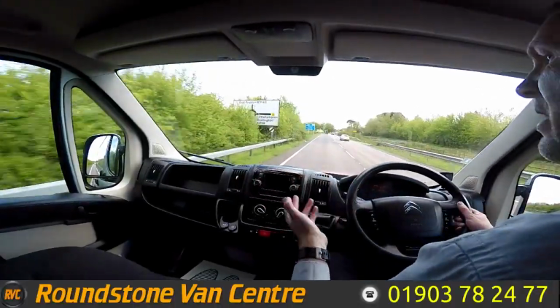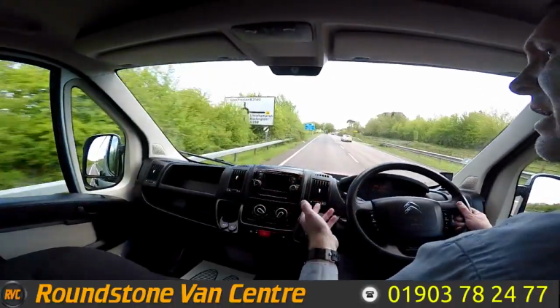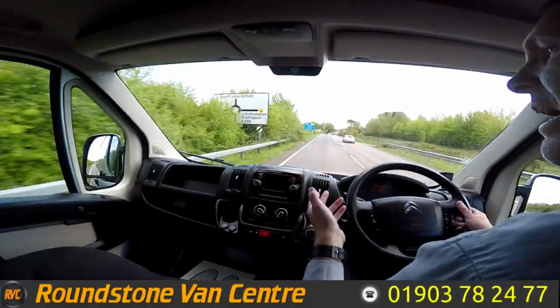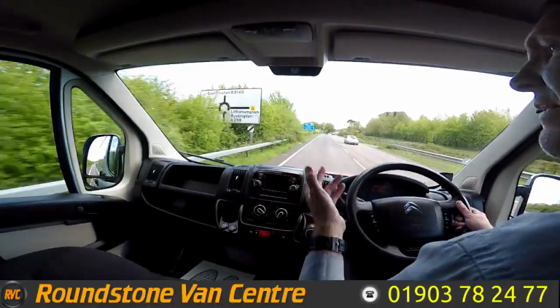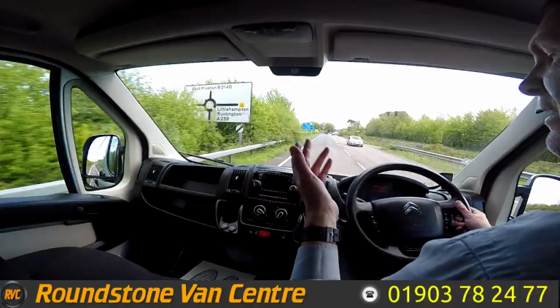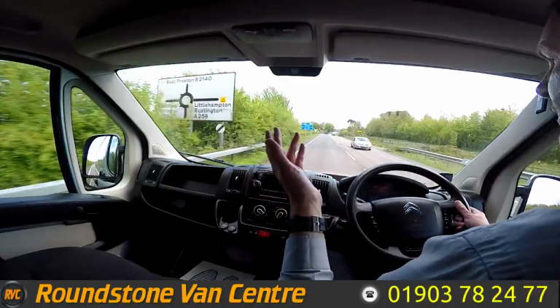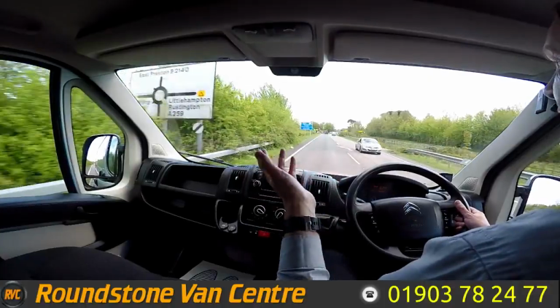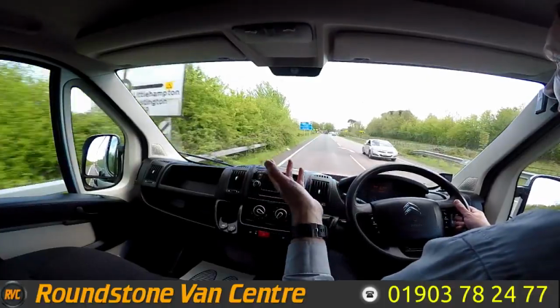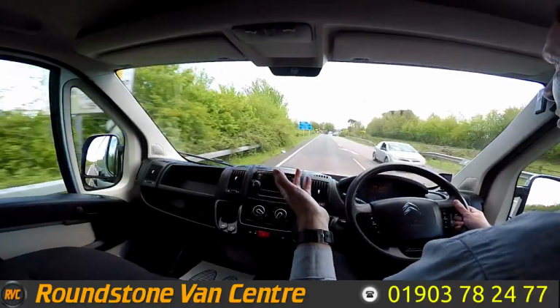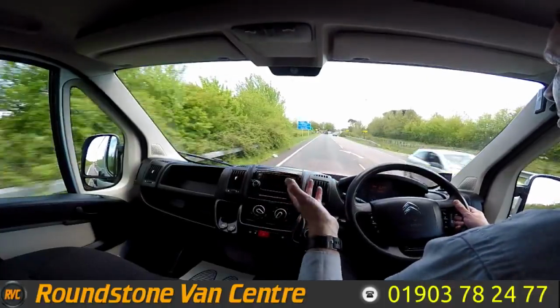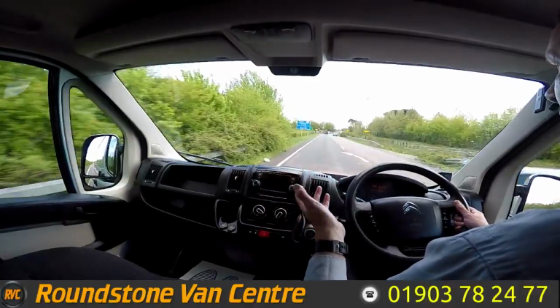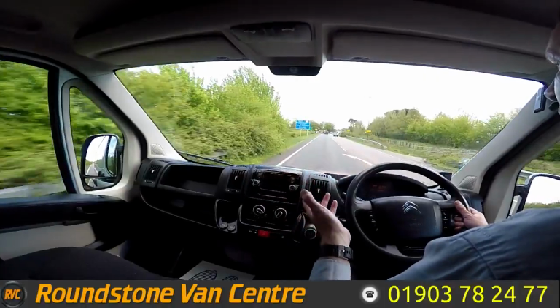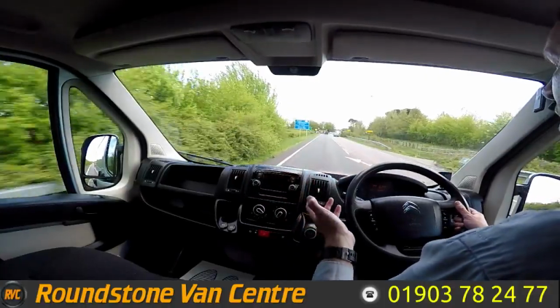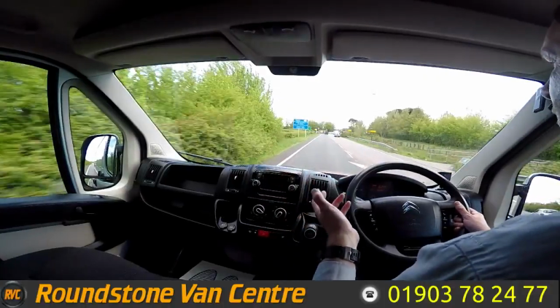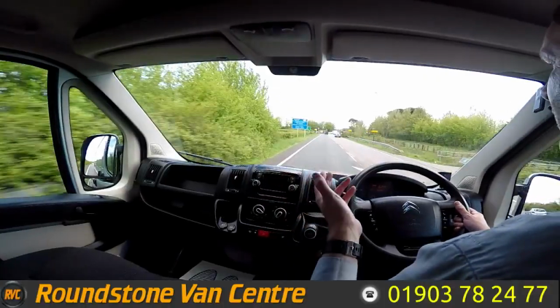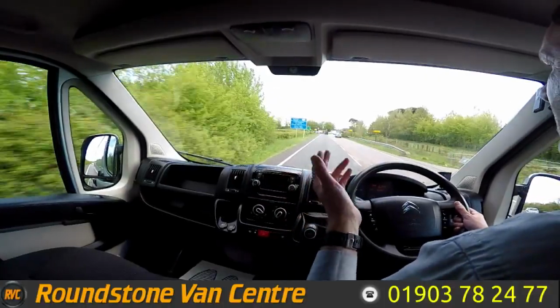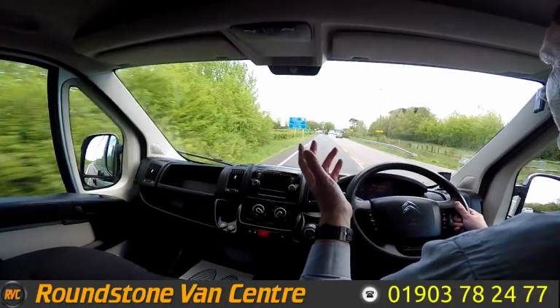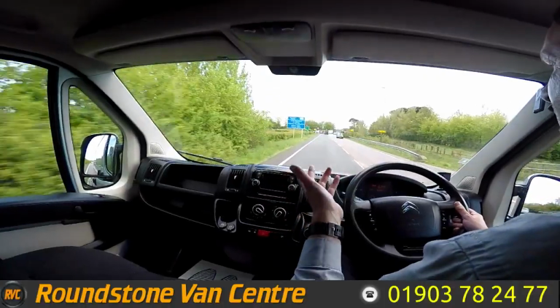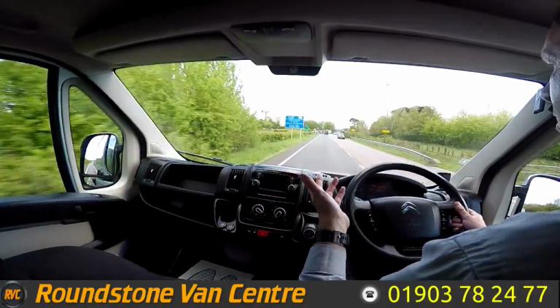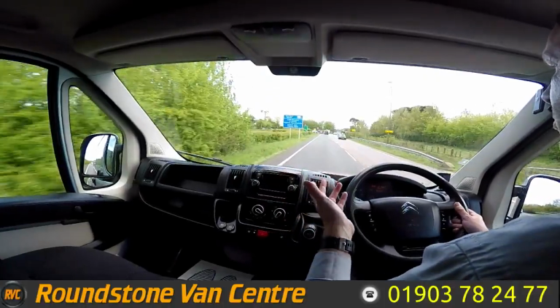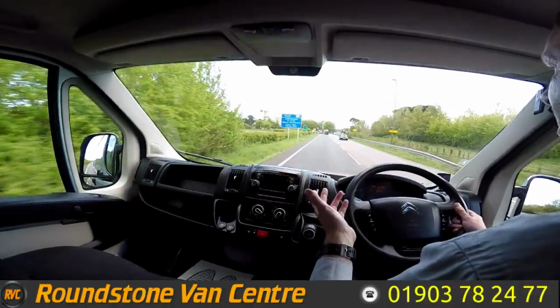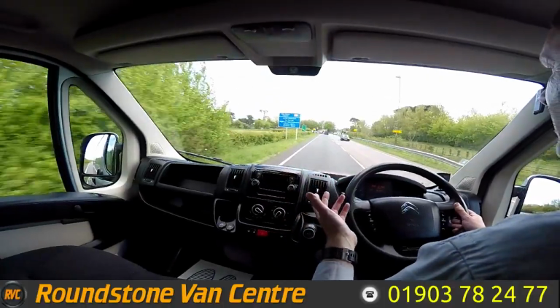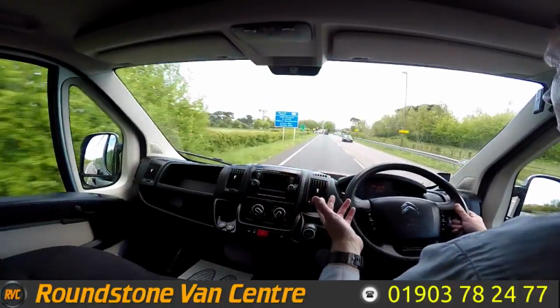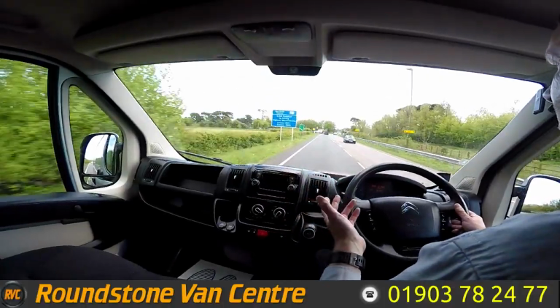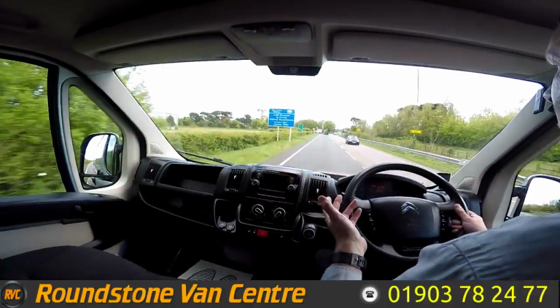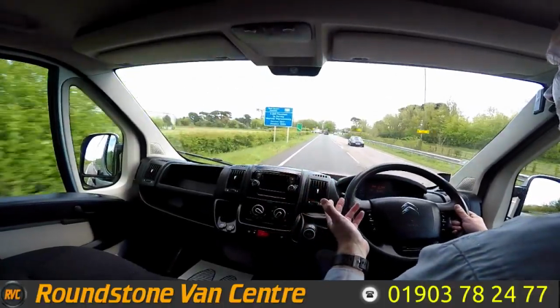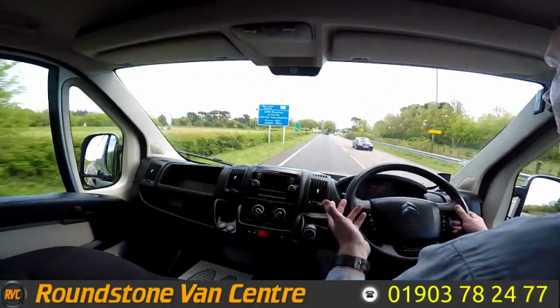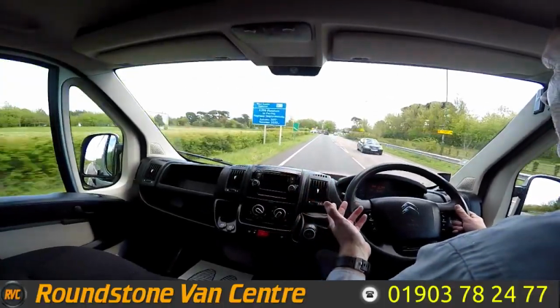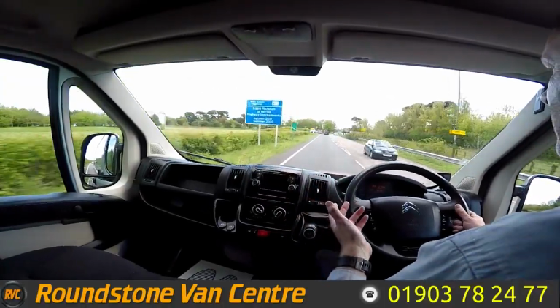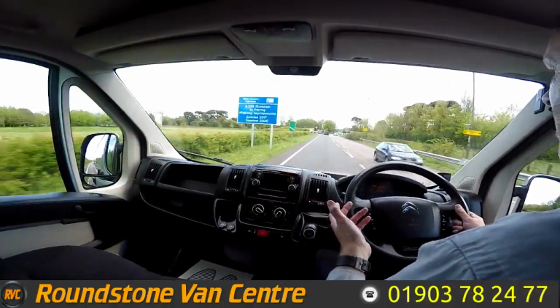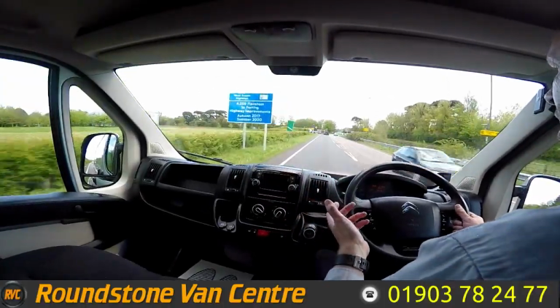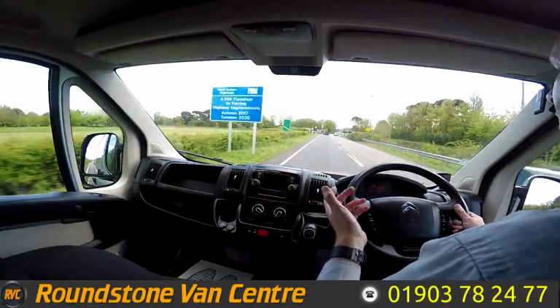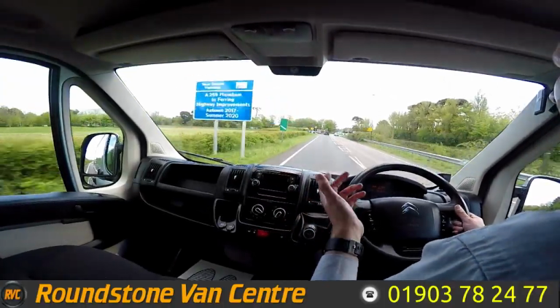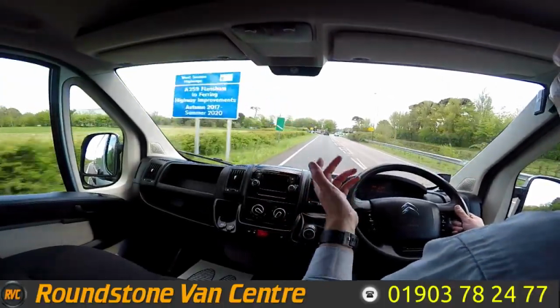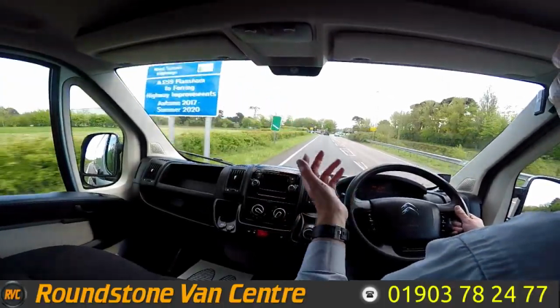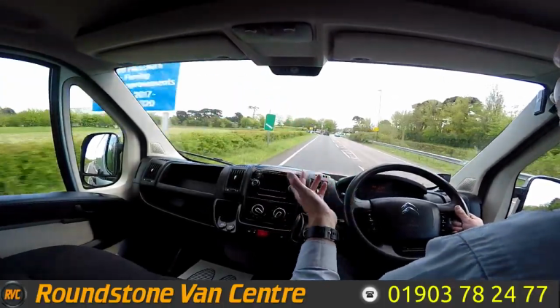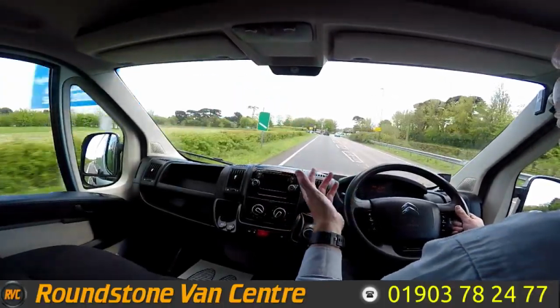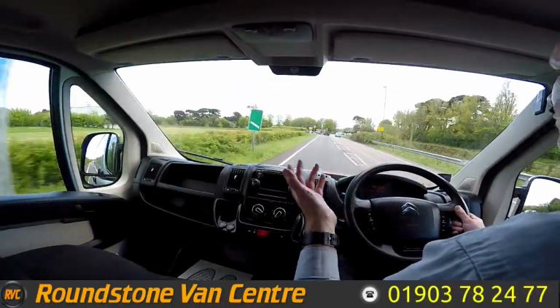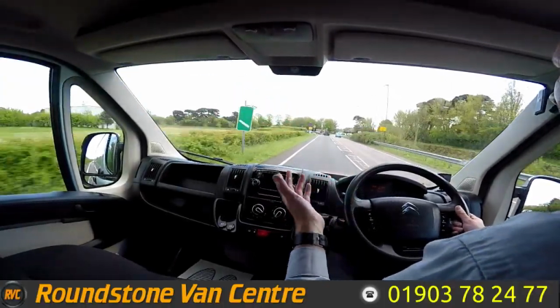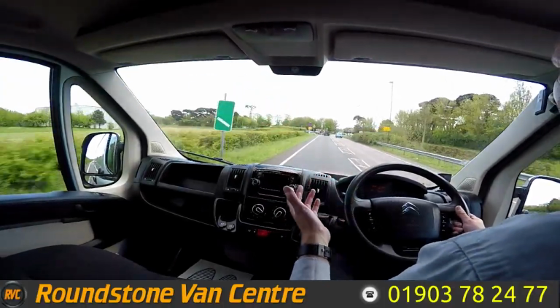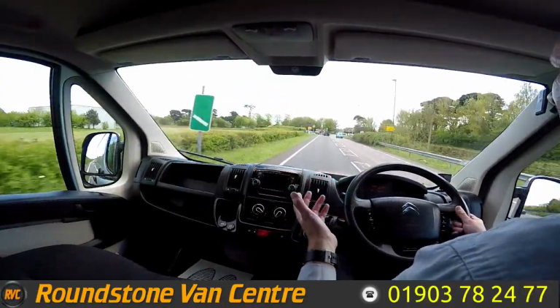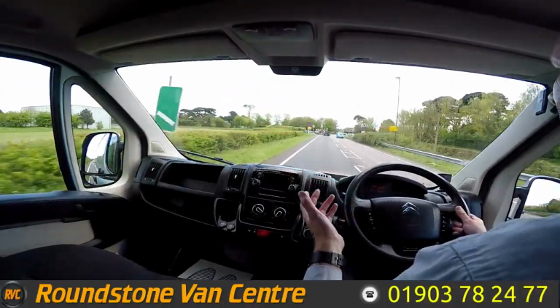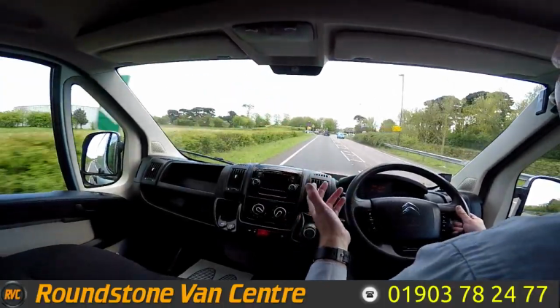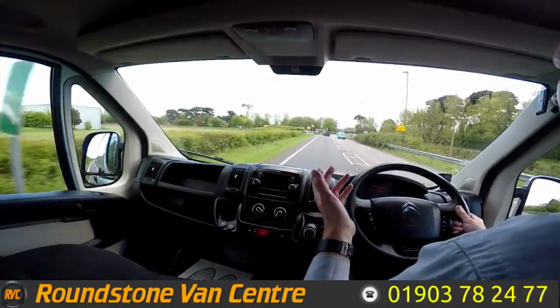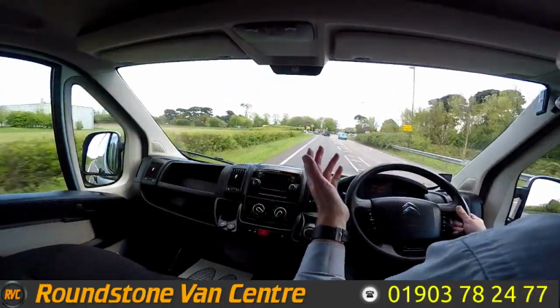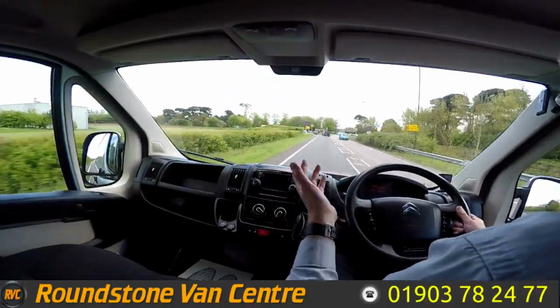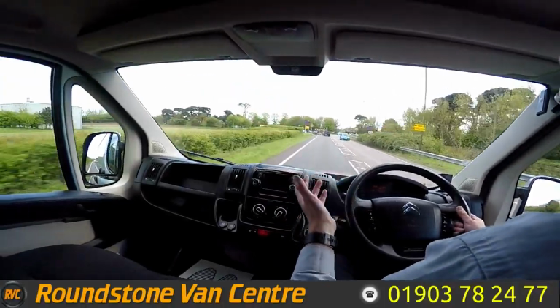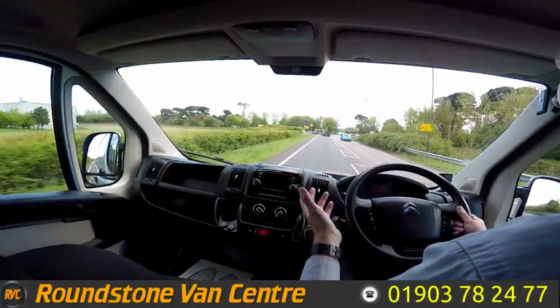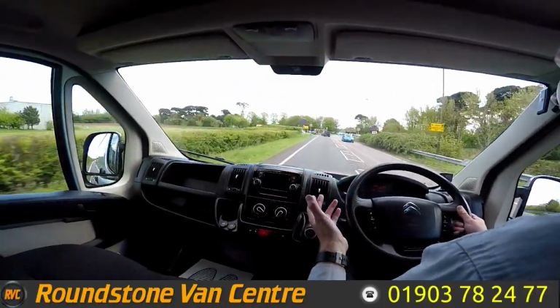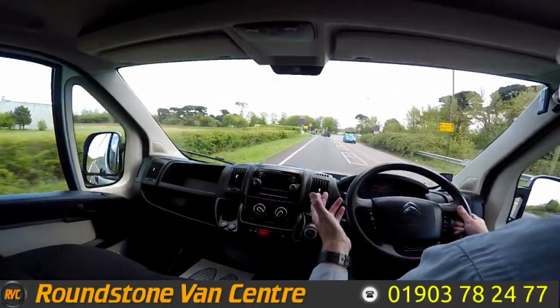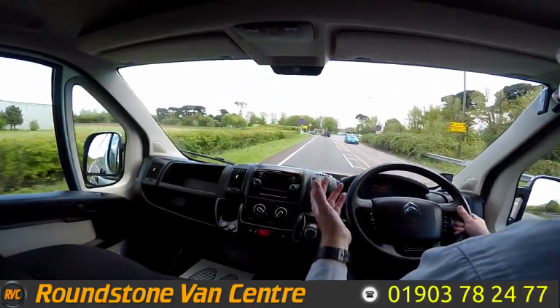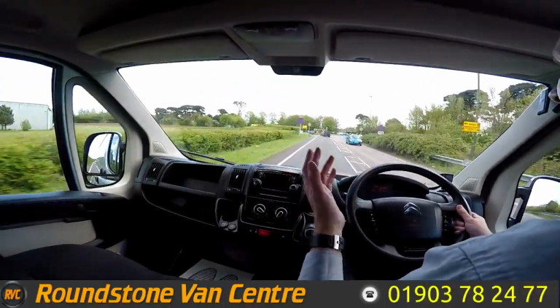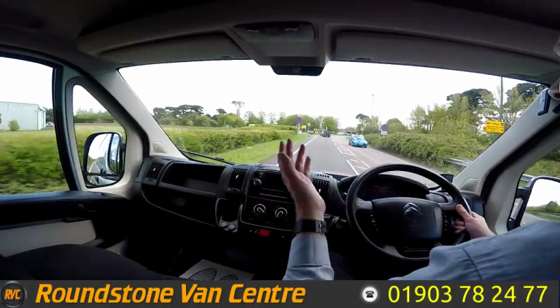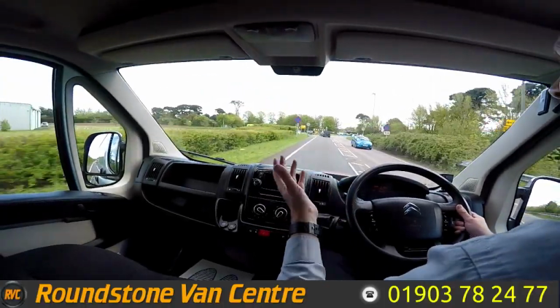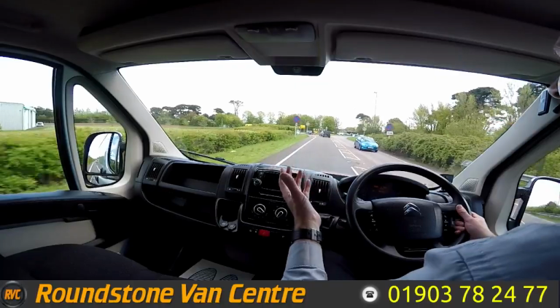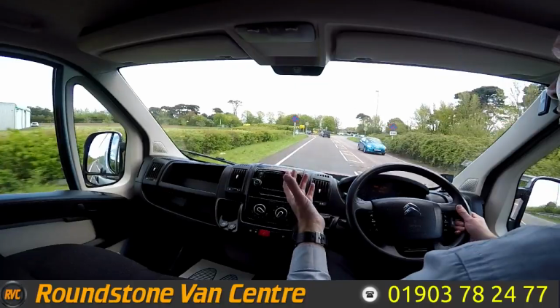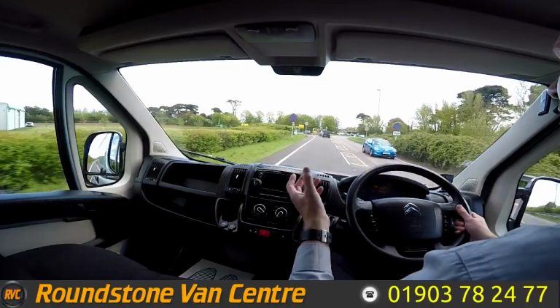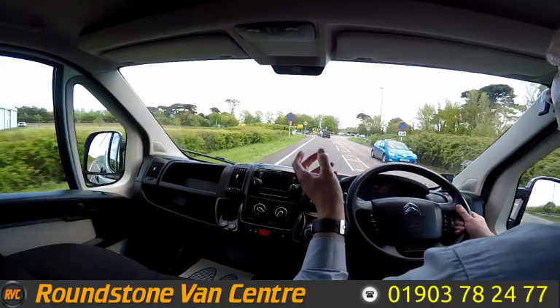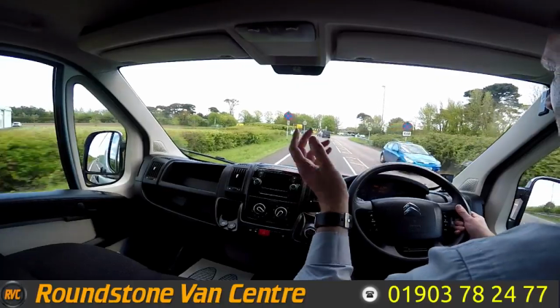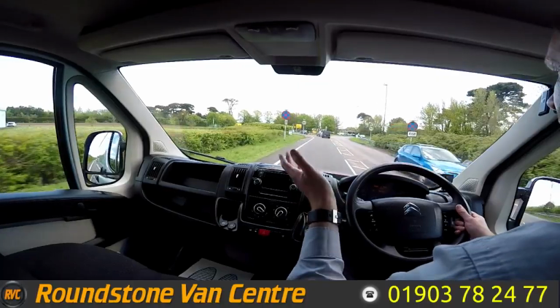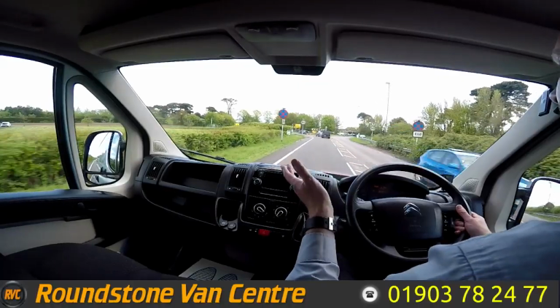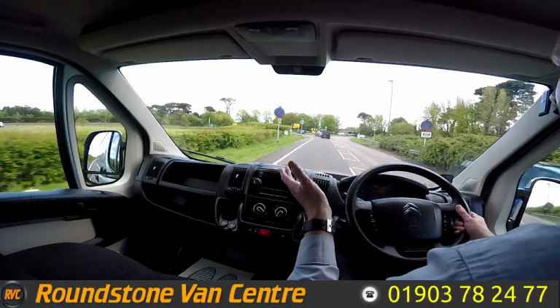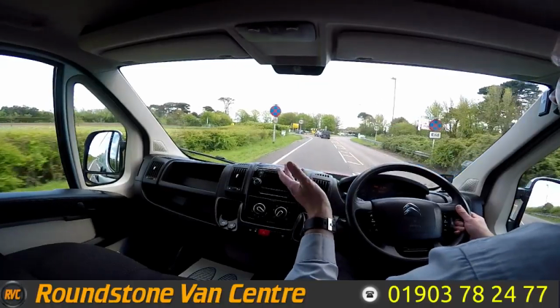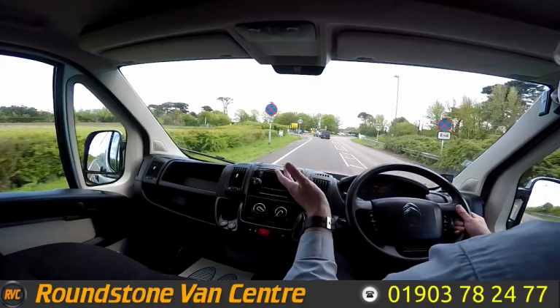And that's the final part of the video appraisal and road test of our Citroen Relay panel van. Thank you very much for watching this video.